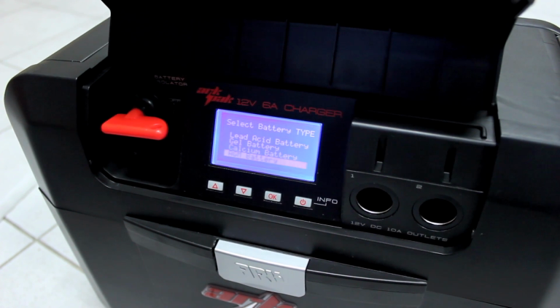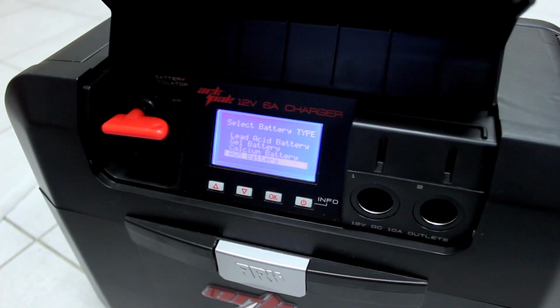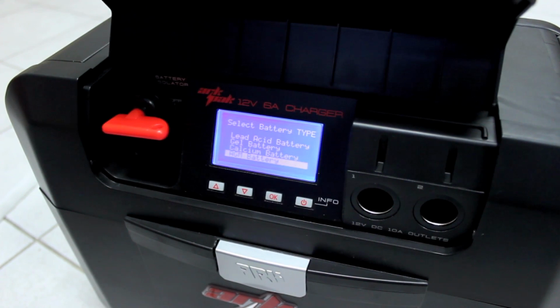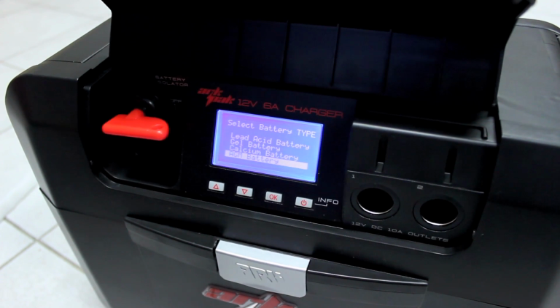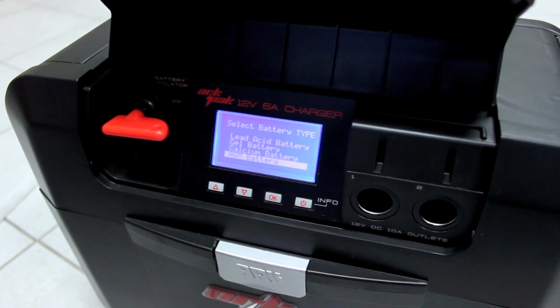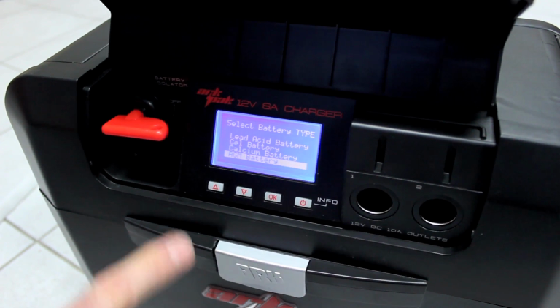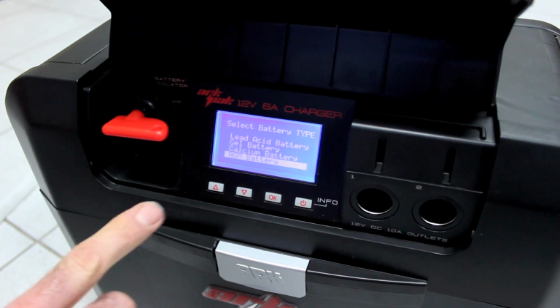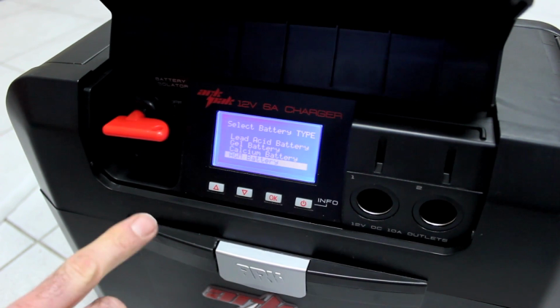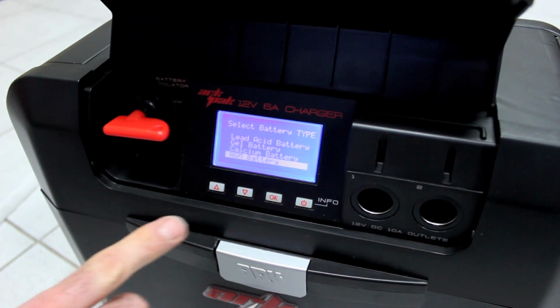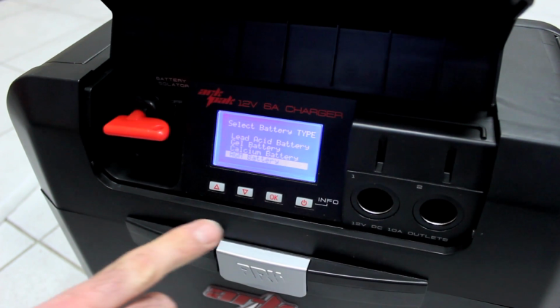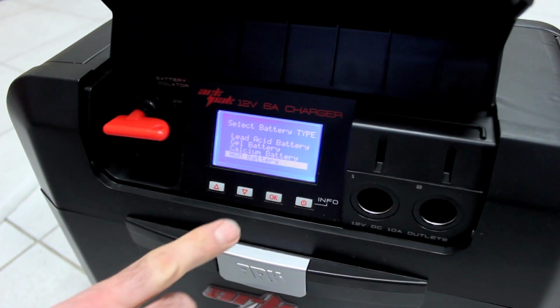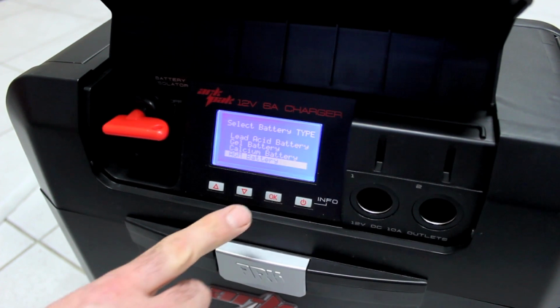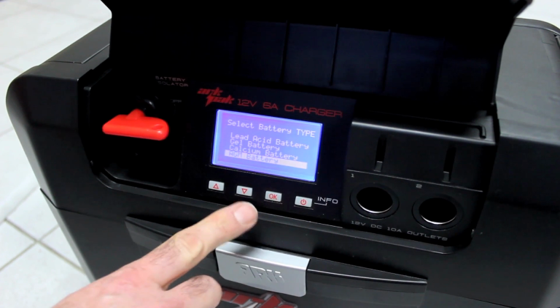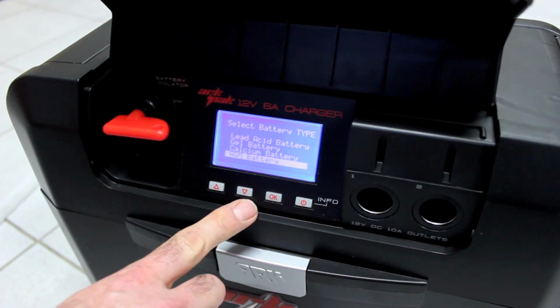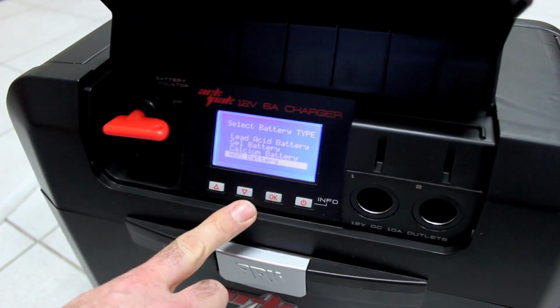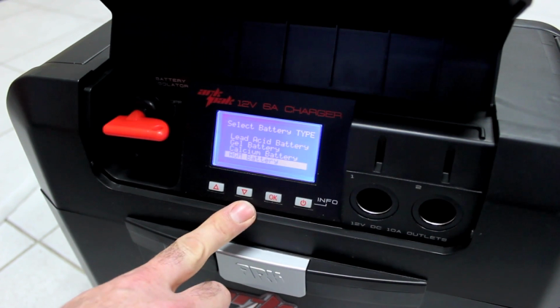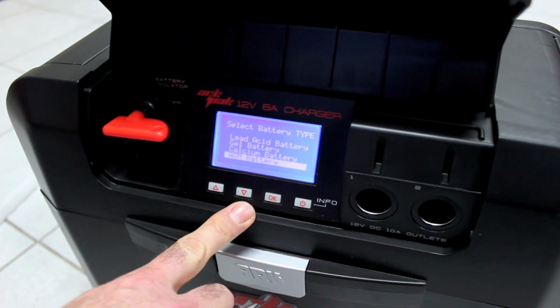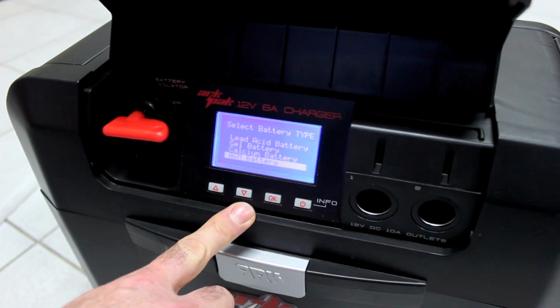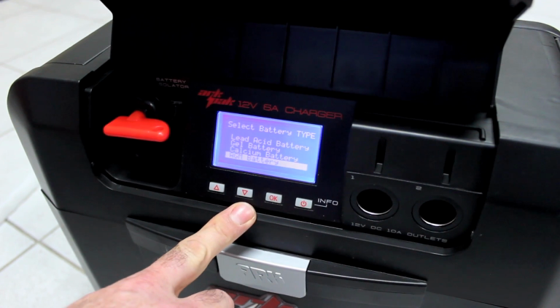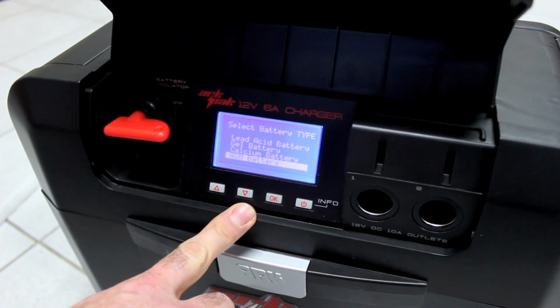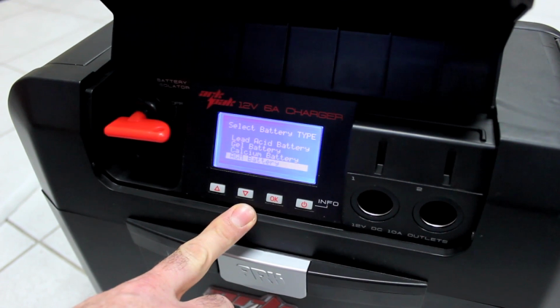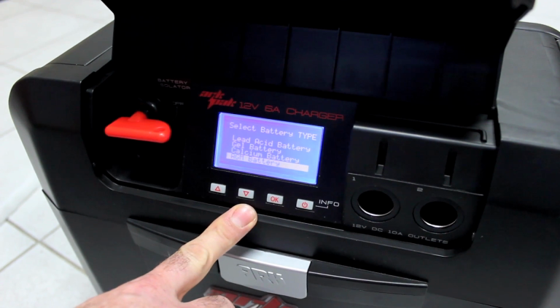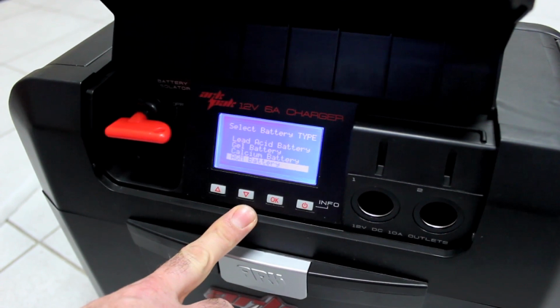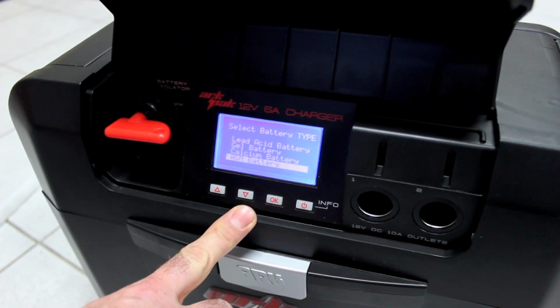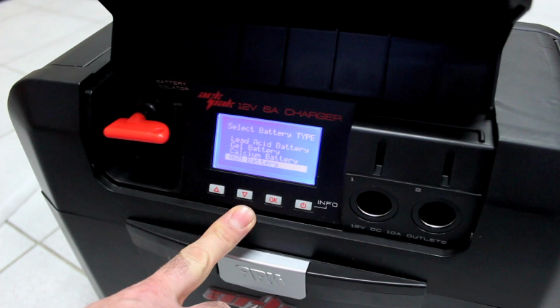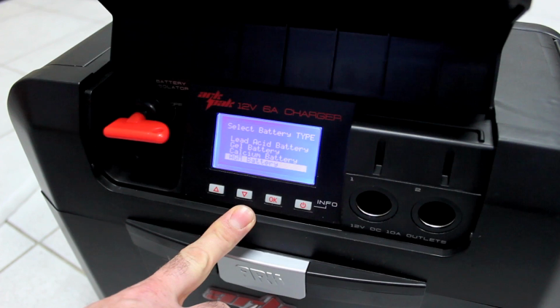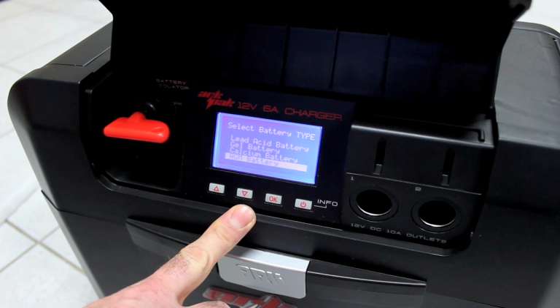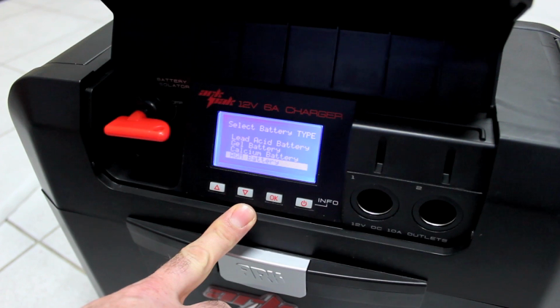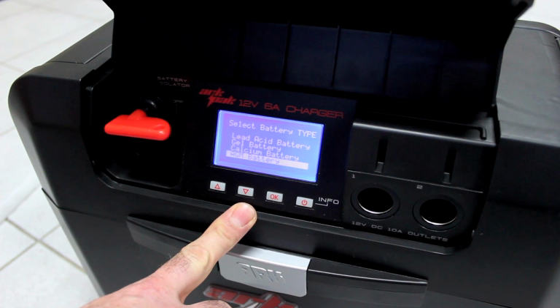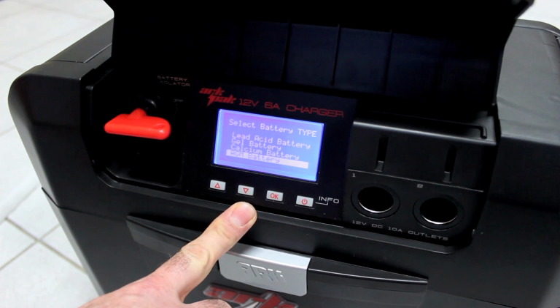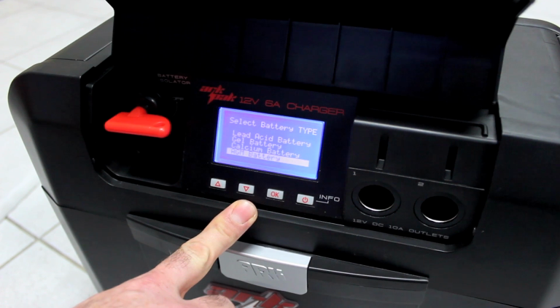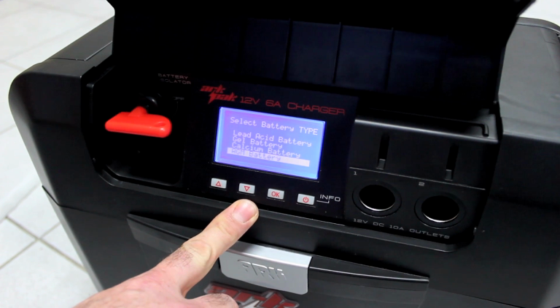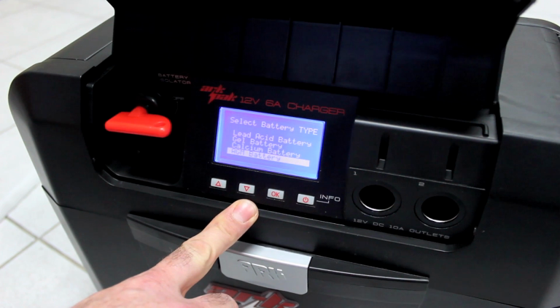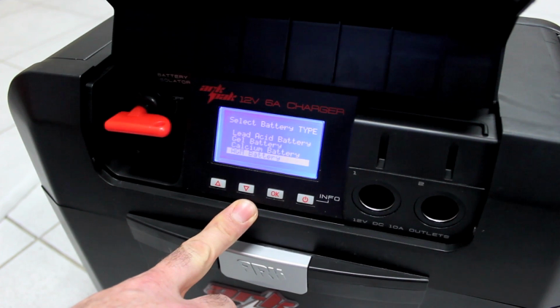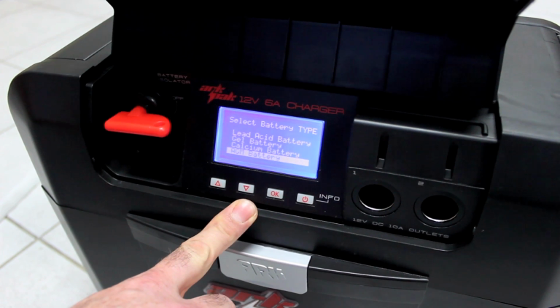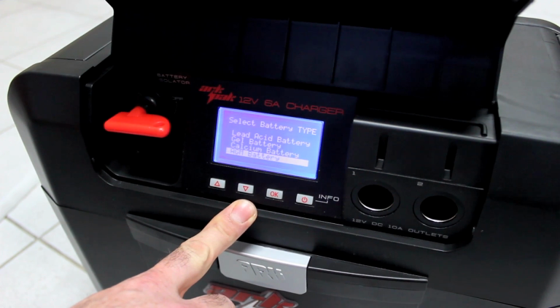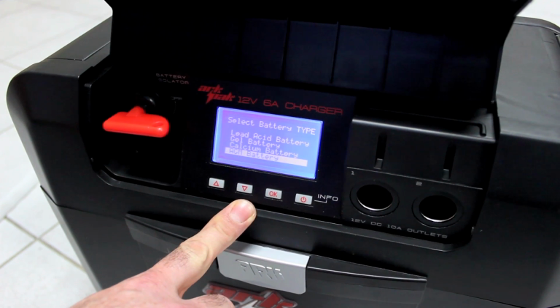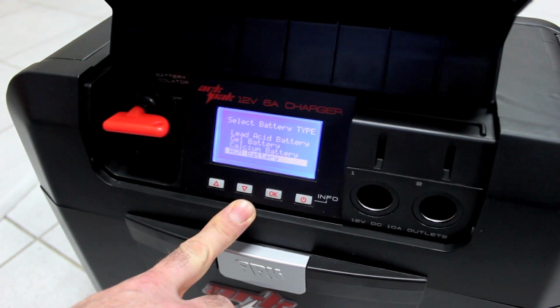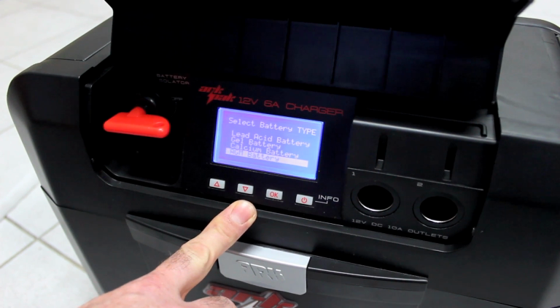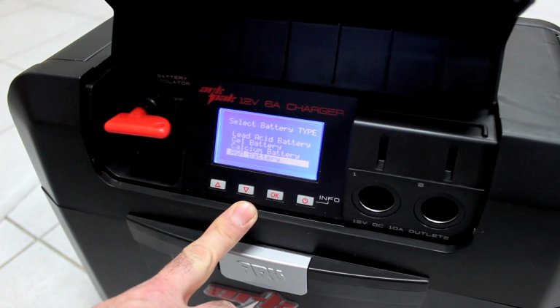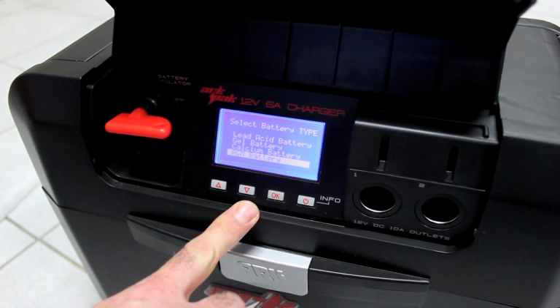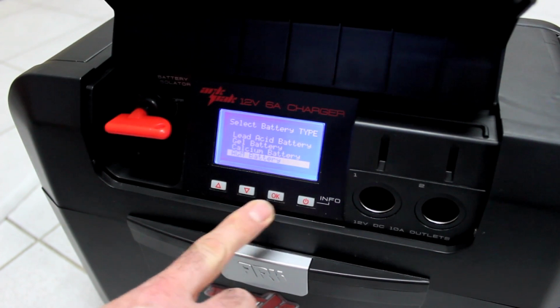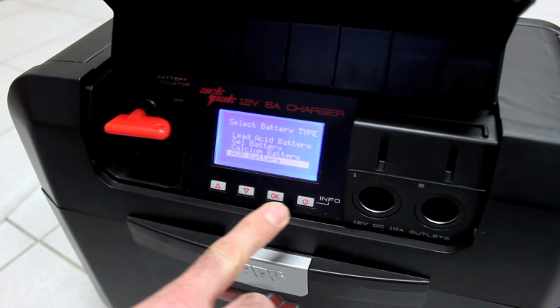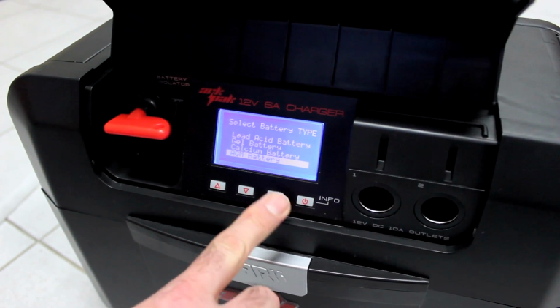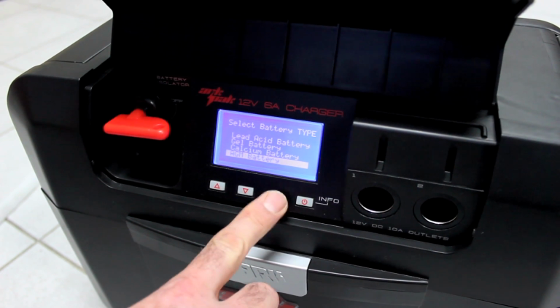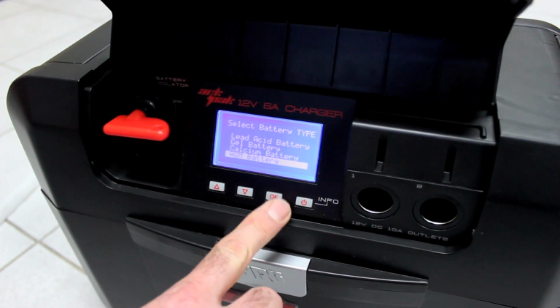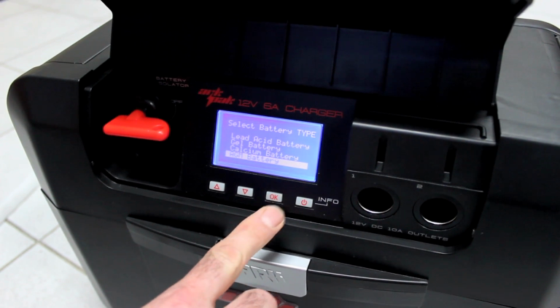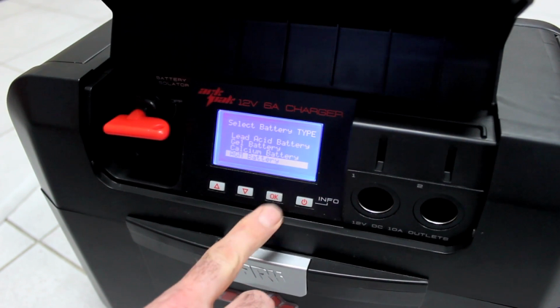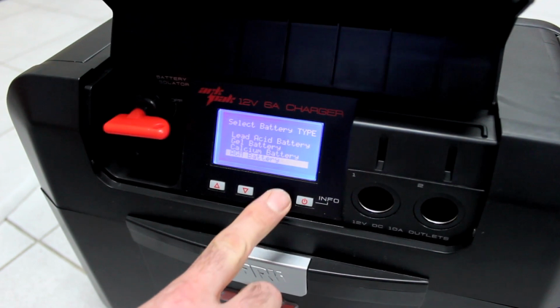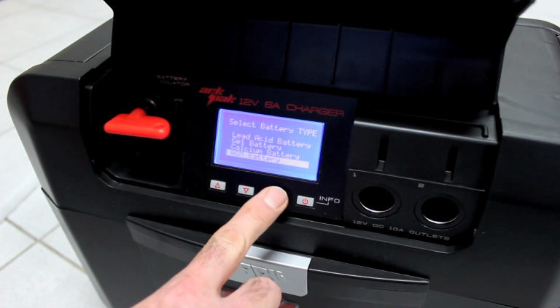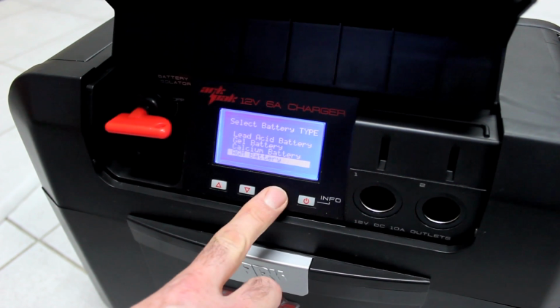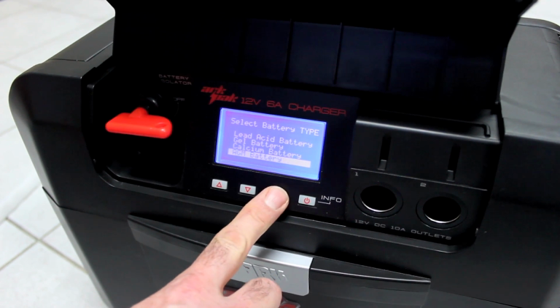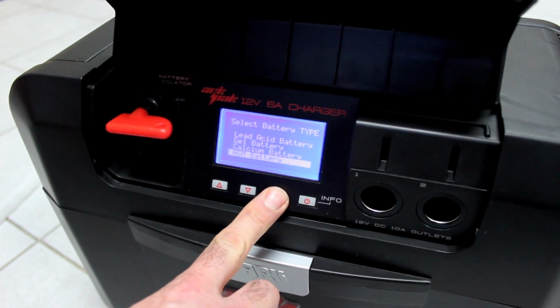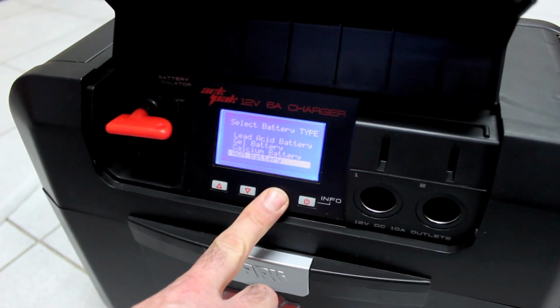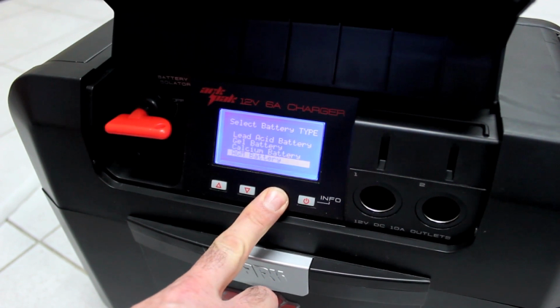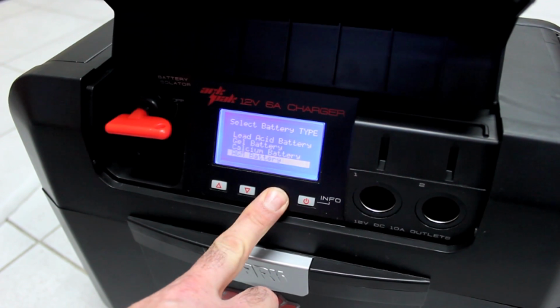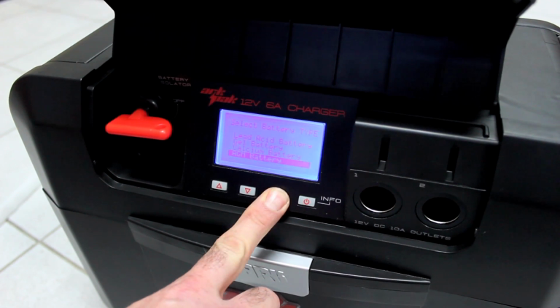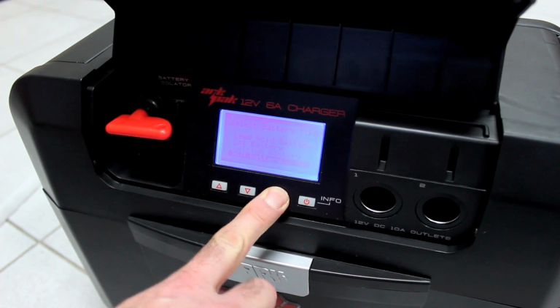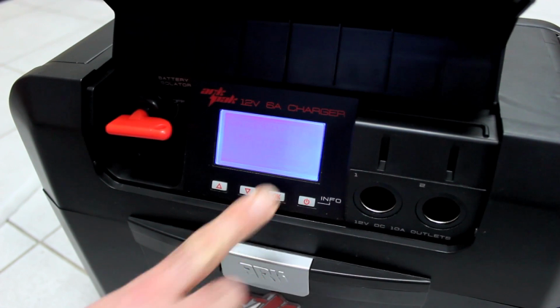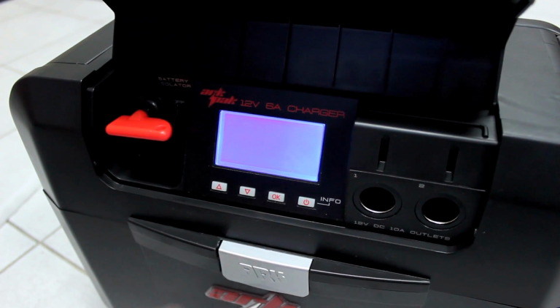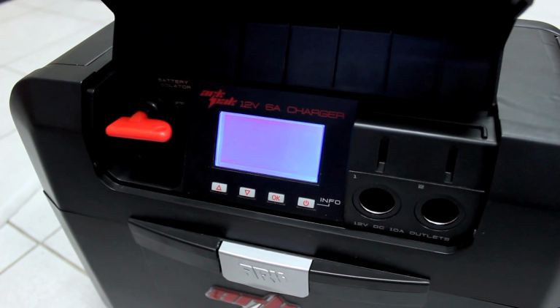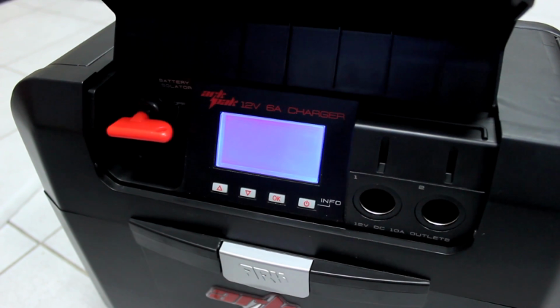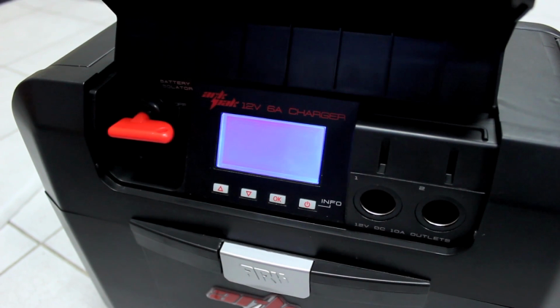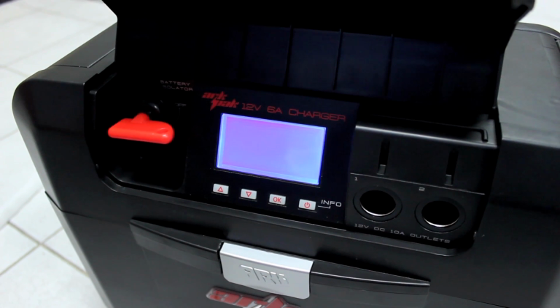I know it's an AGM battery — it tells me on the label on the top. So hit okay to confirm AGM.